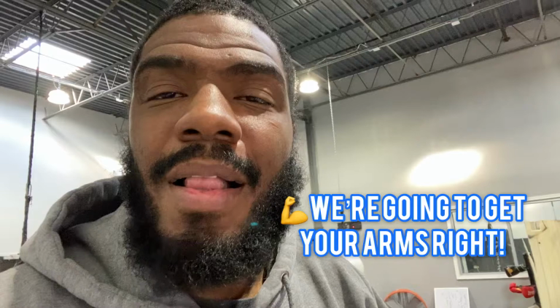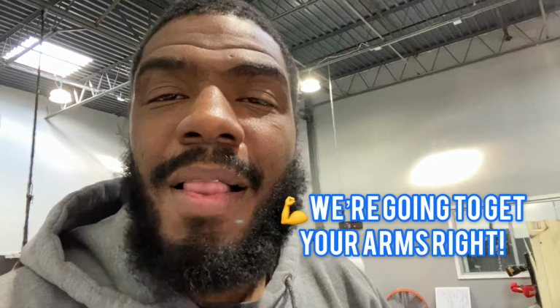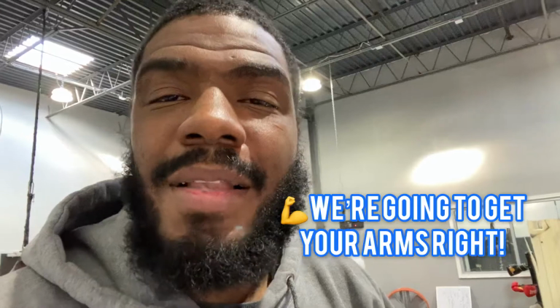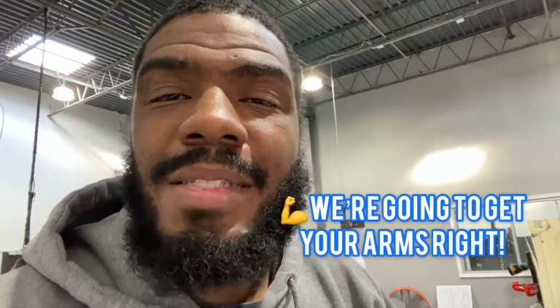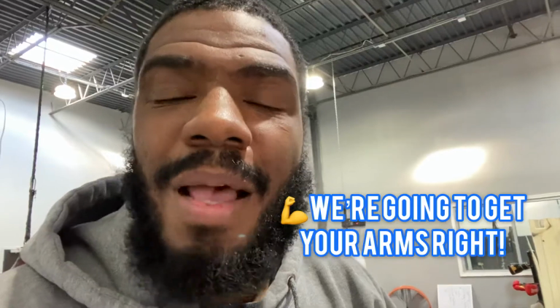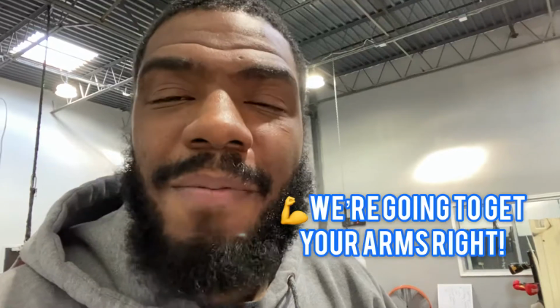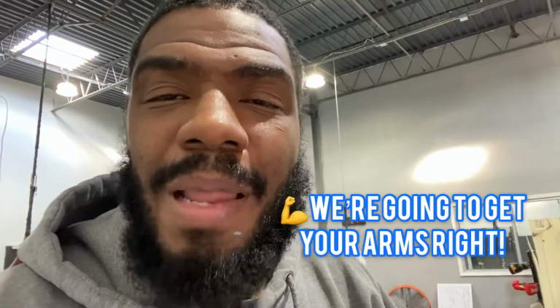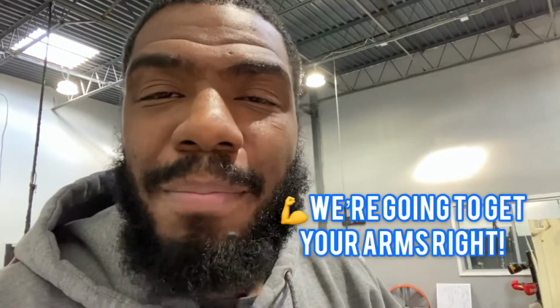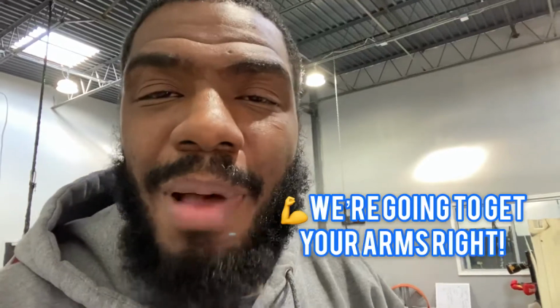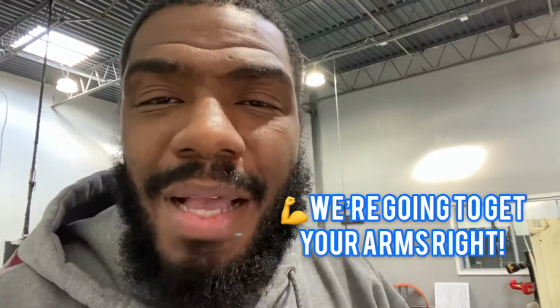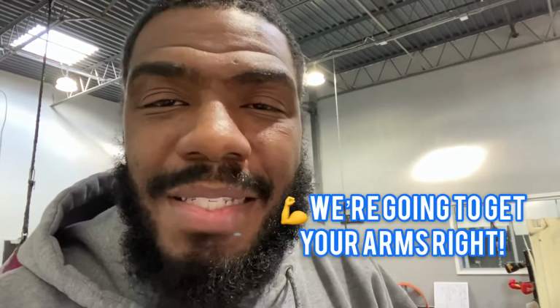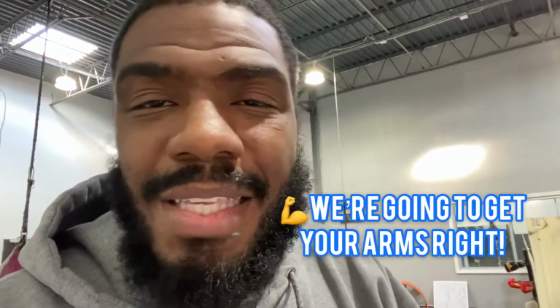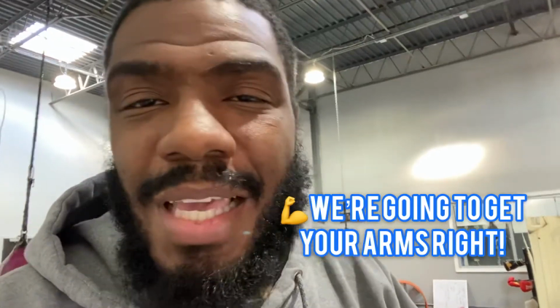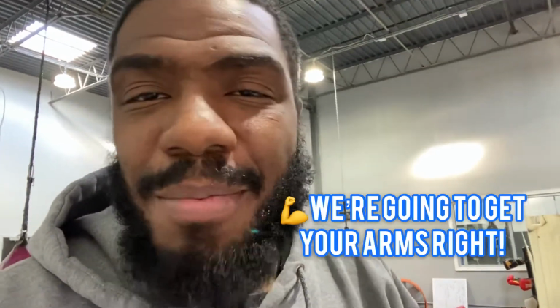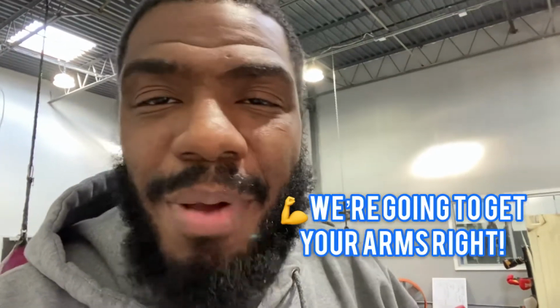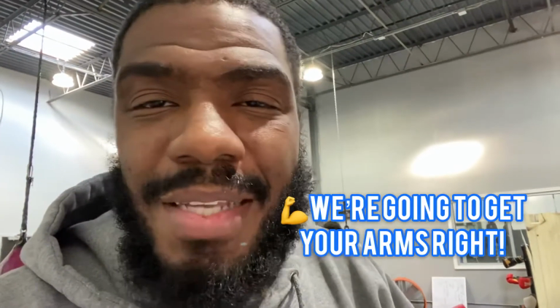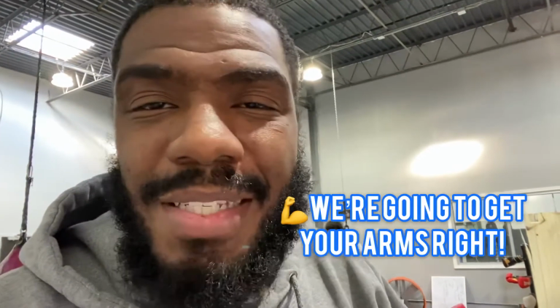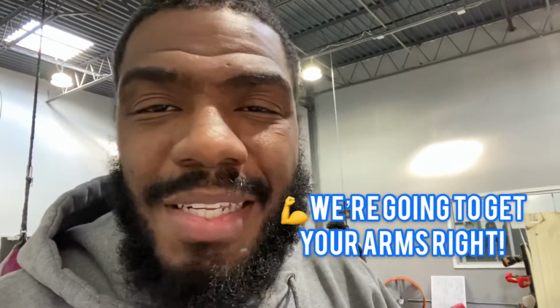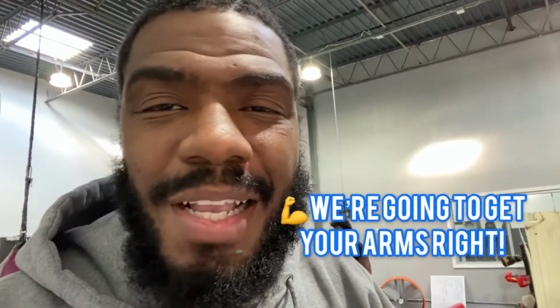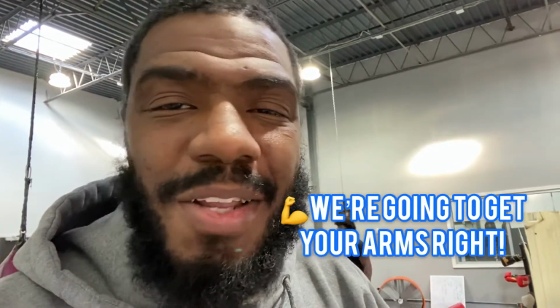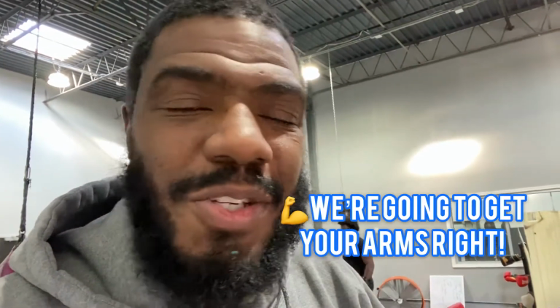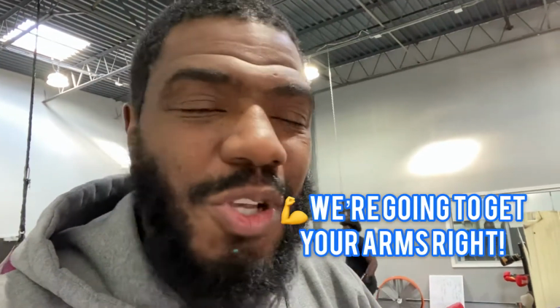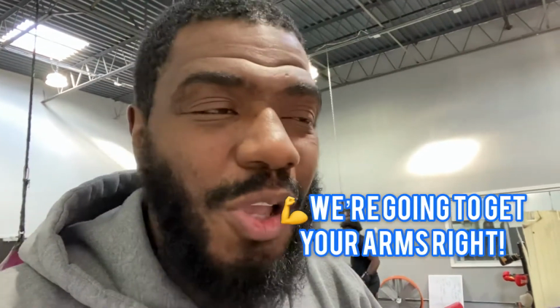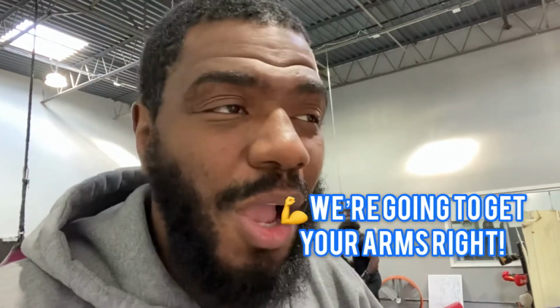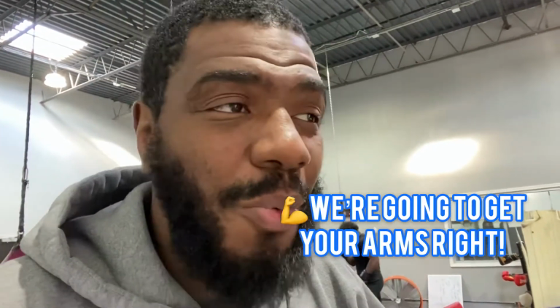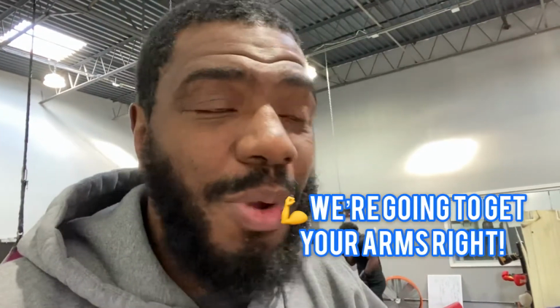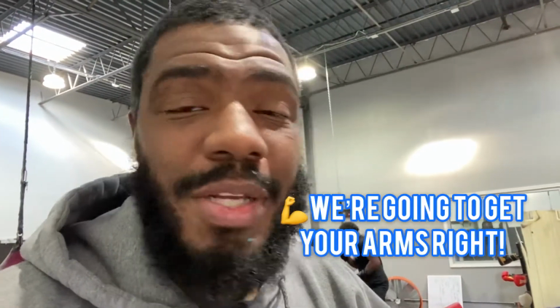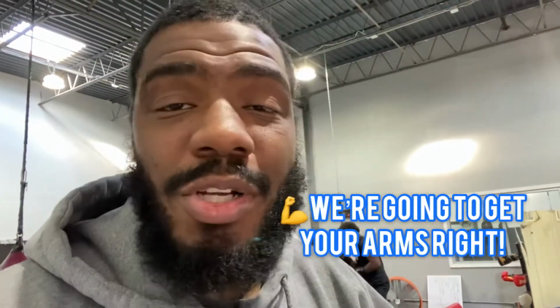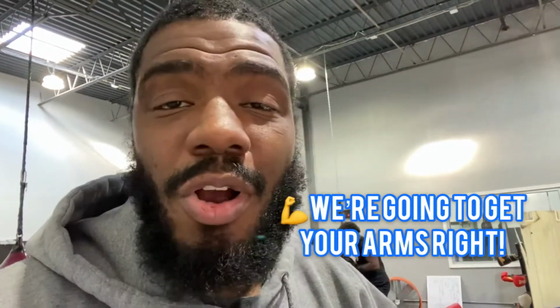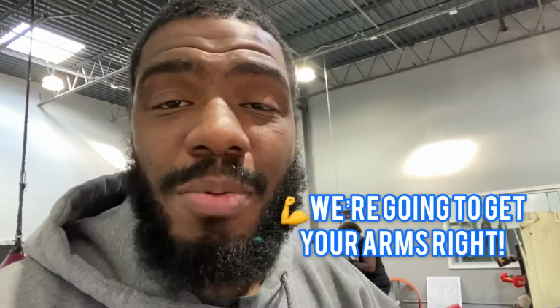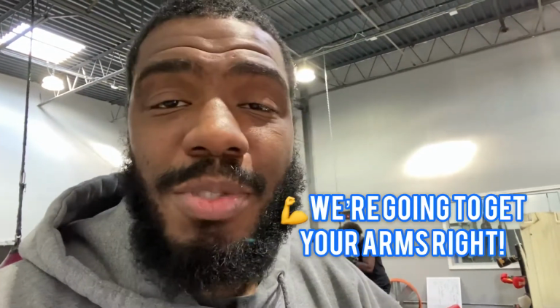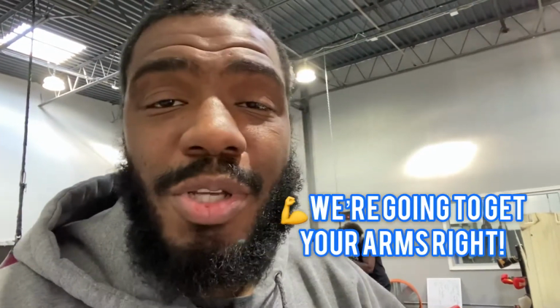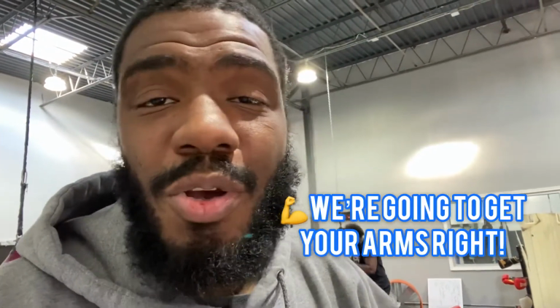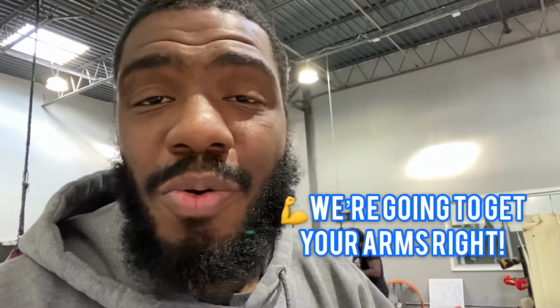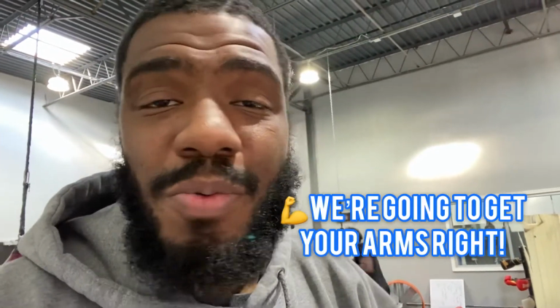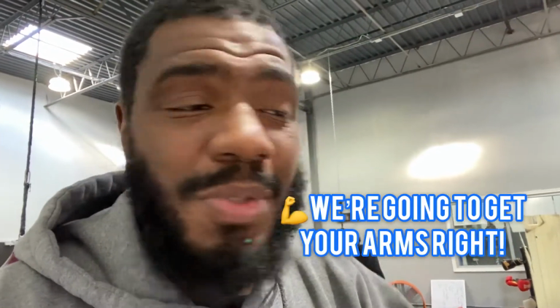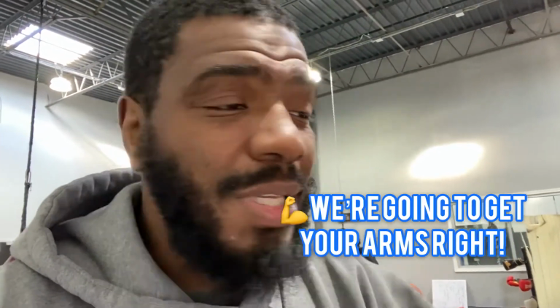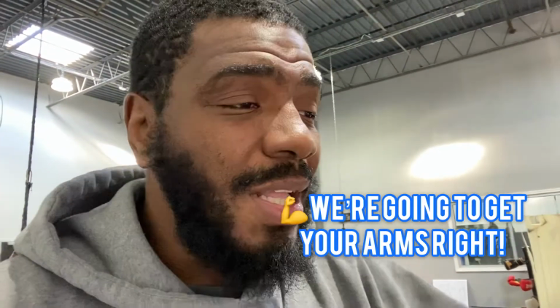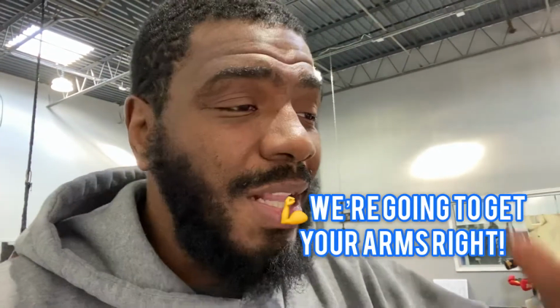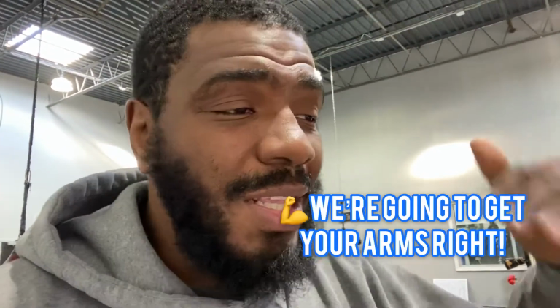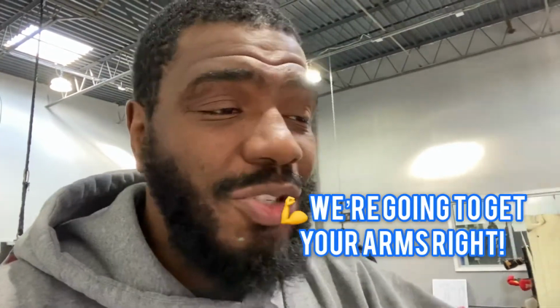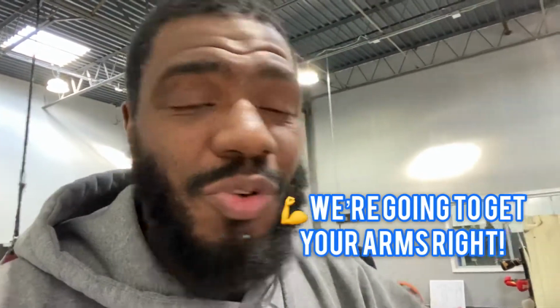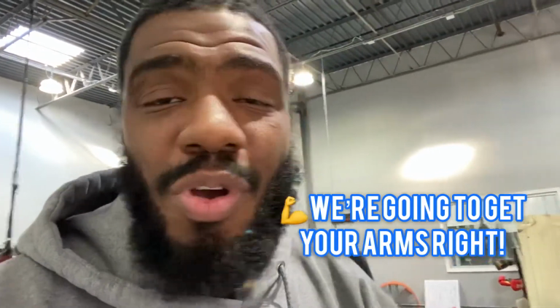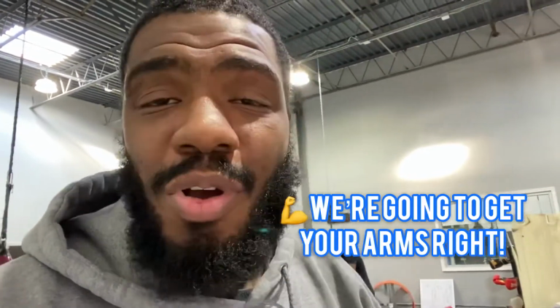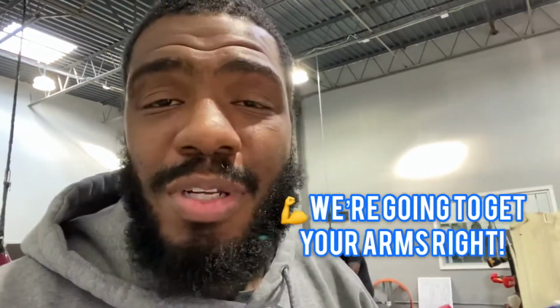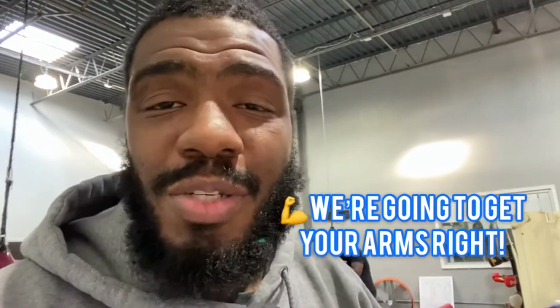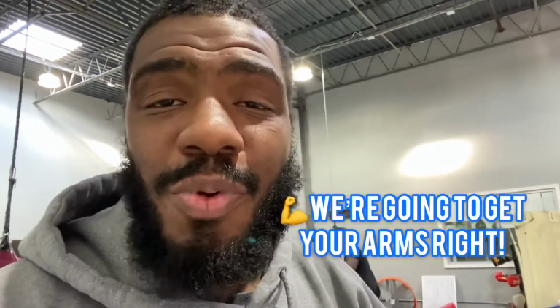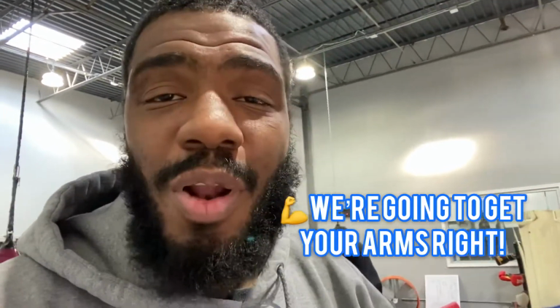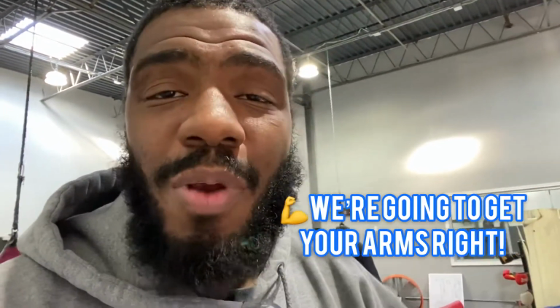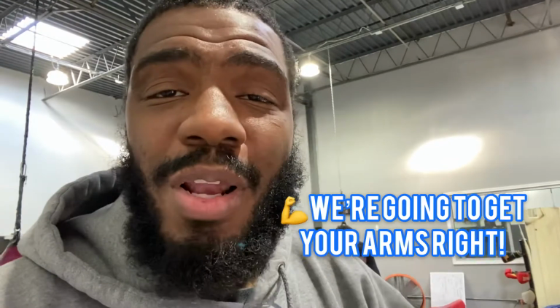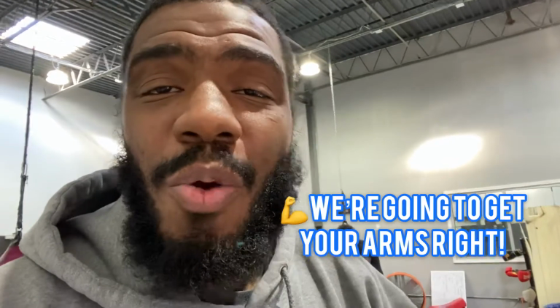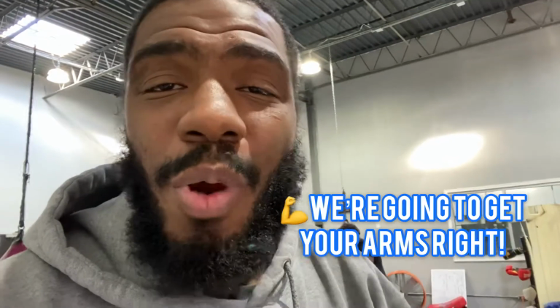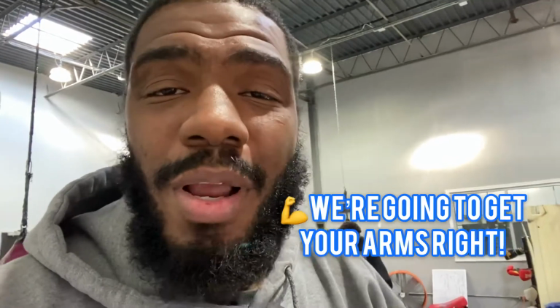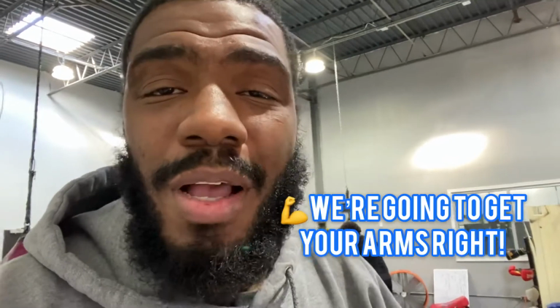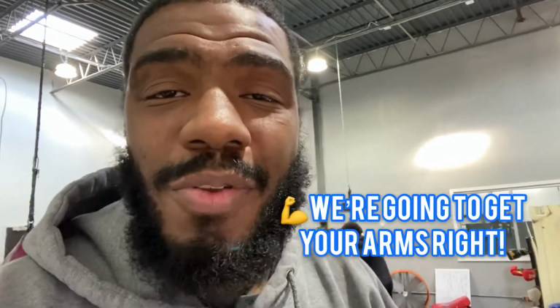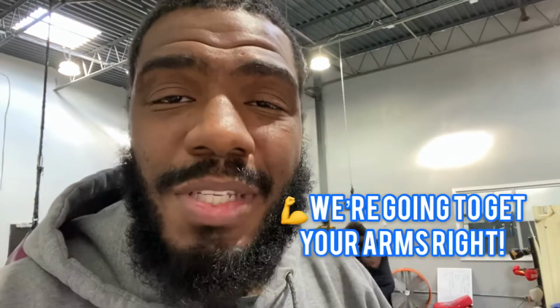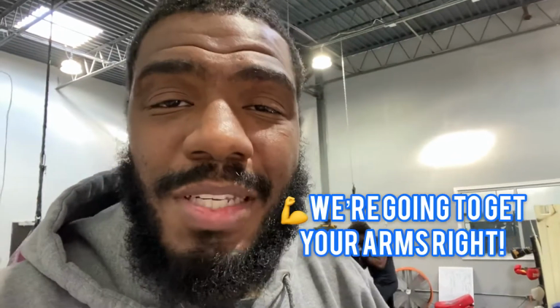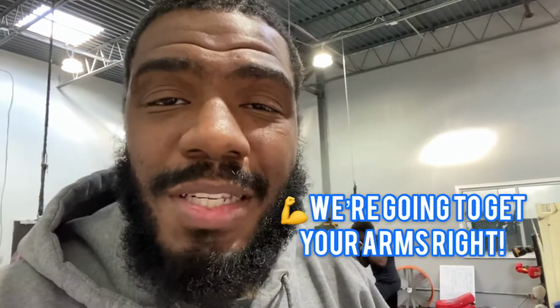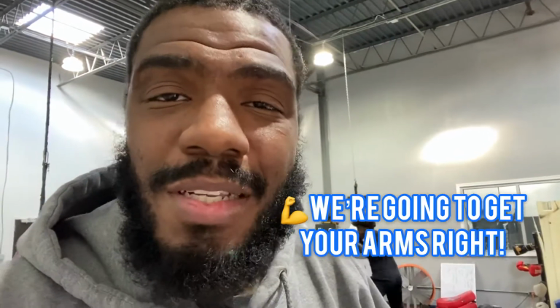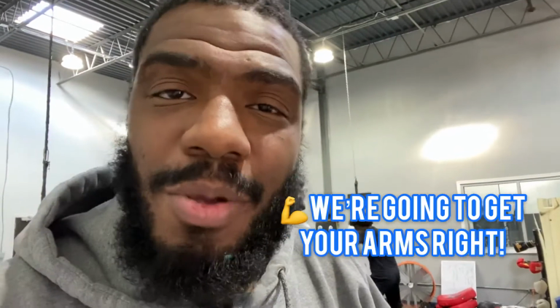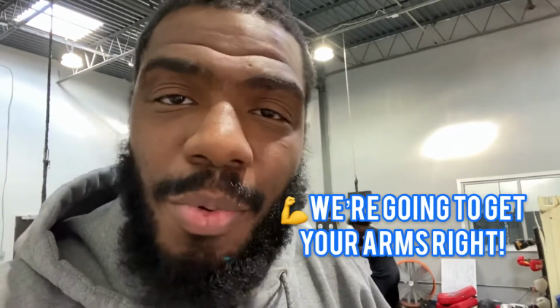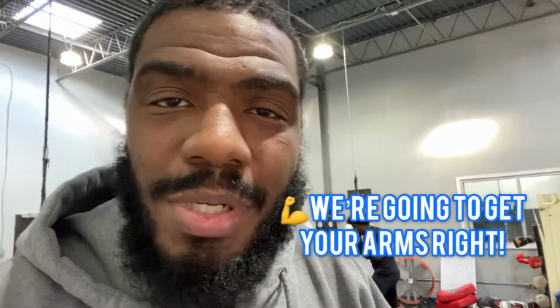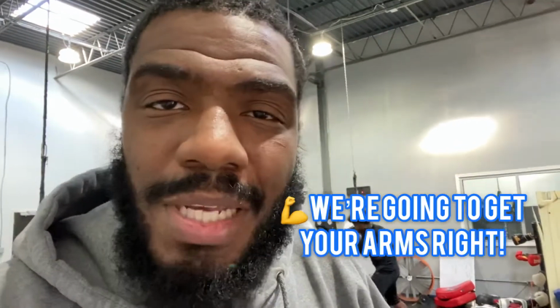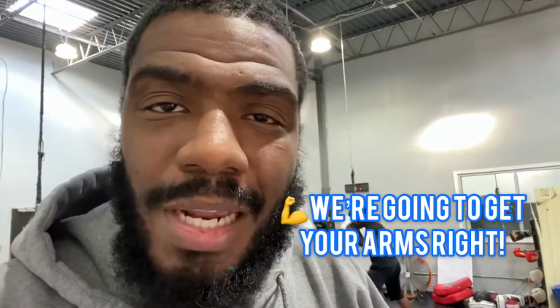Top Flight Boxing Kickboxing here to show you how we can get your arms toned and strong, just from our regular workouts. Come on, check it out.